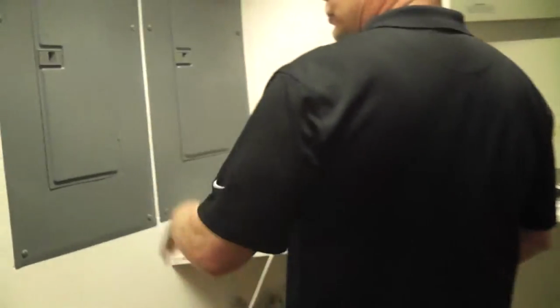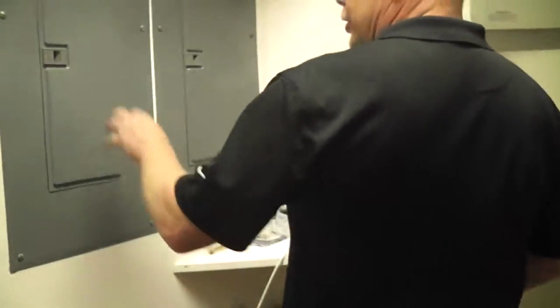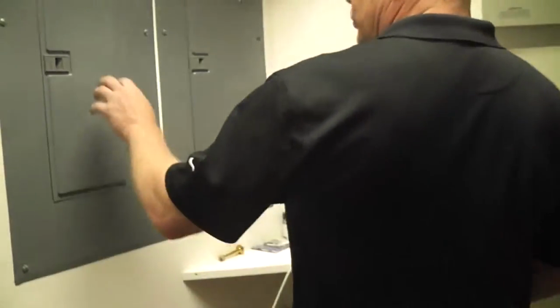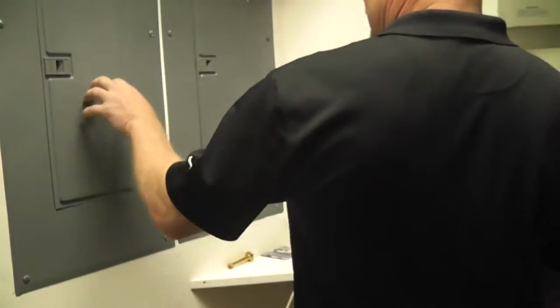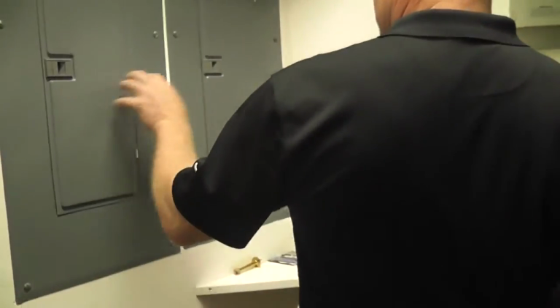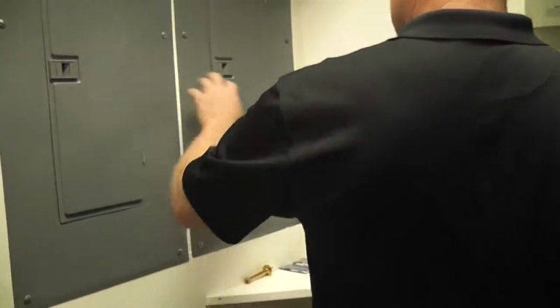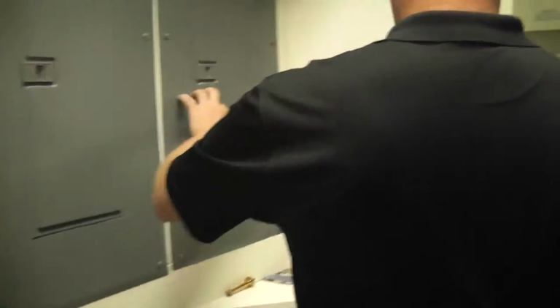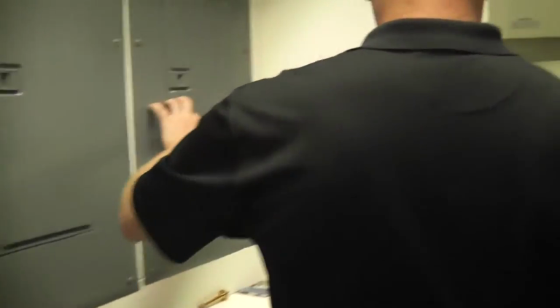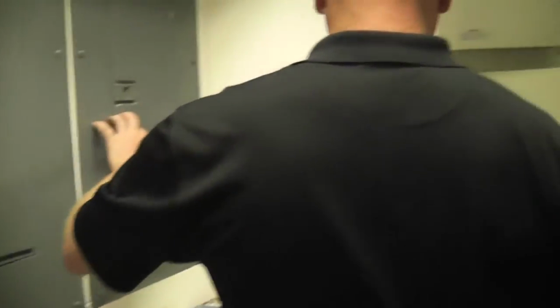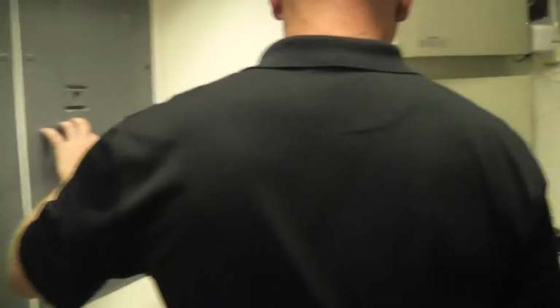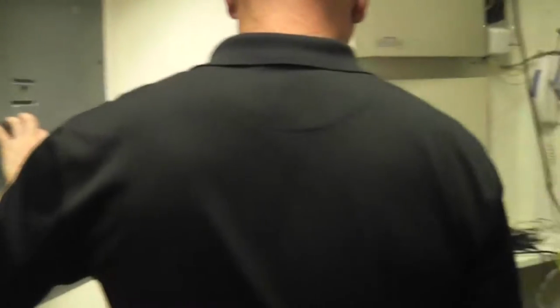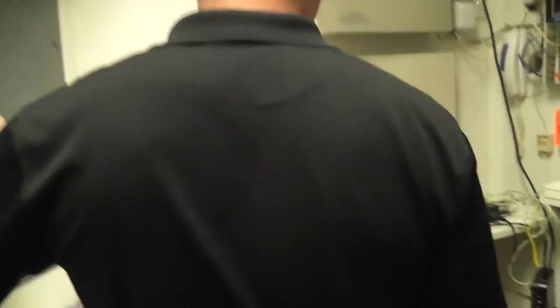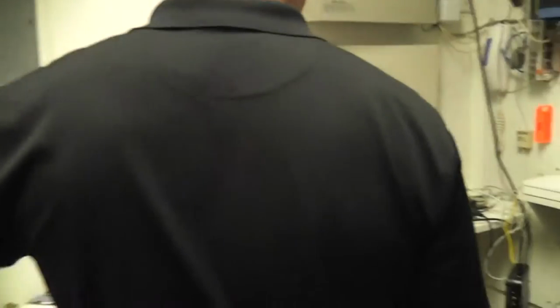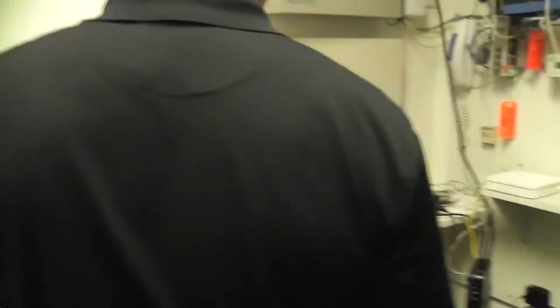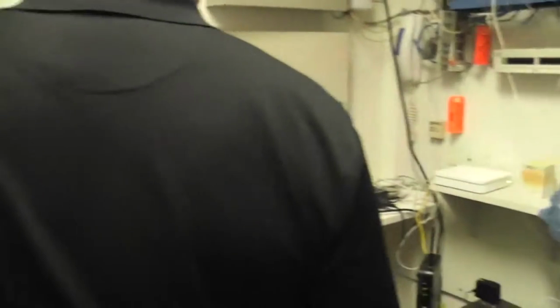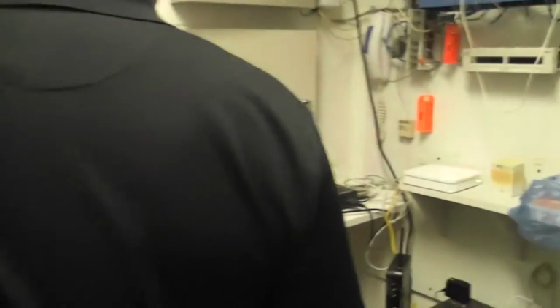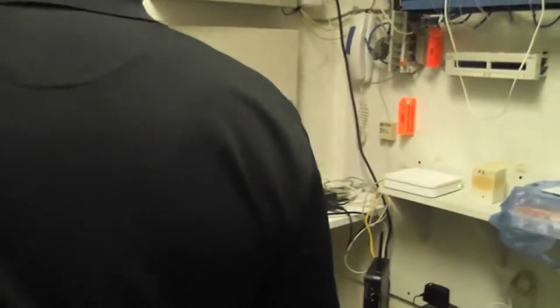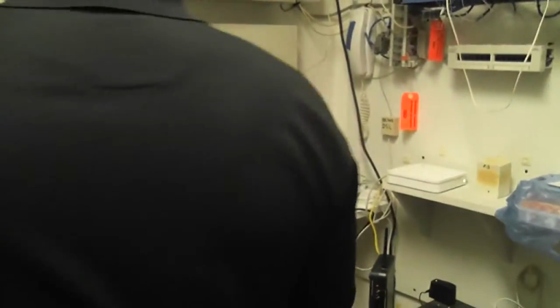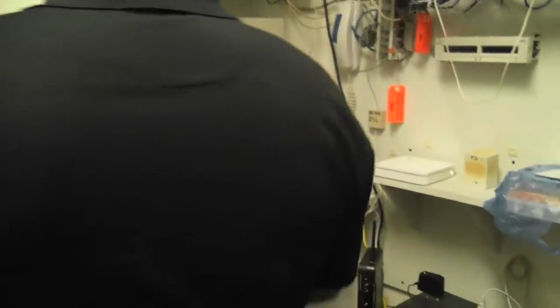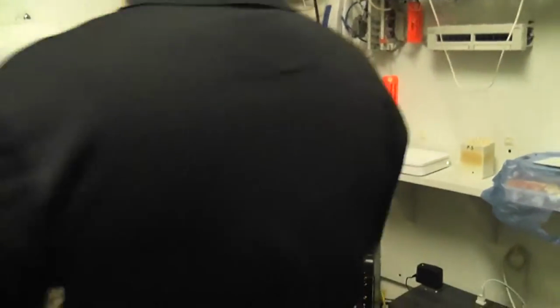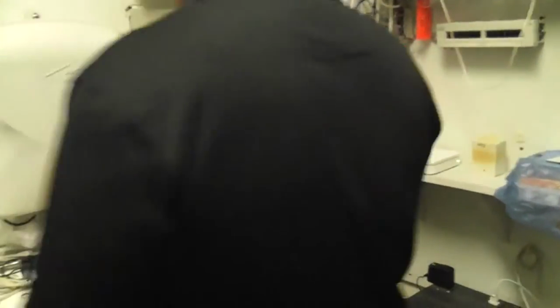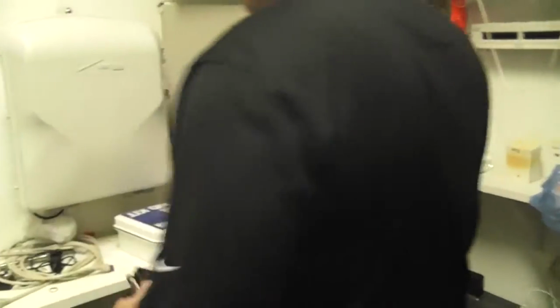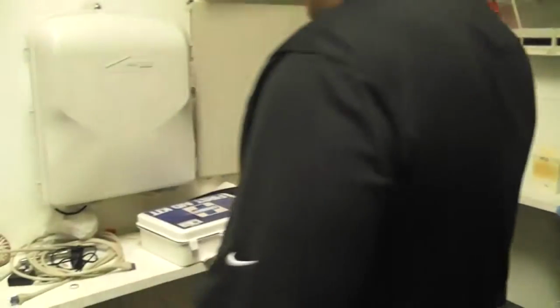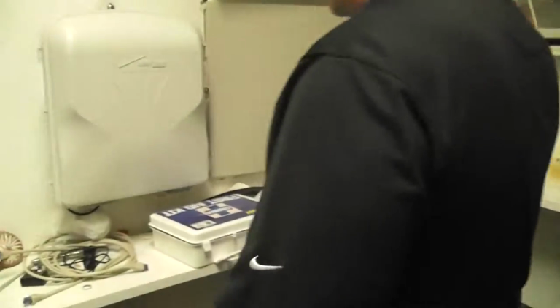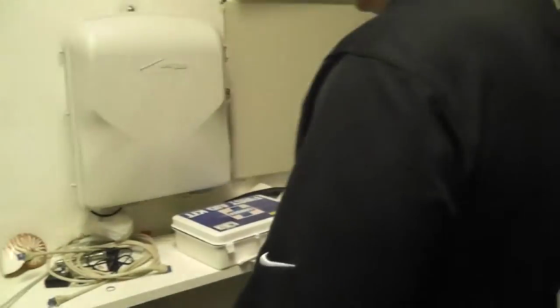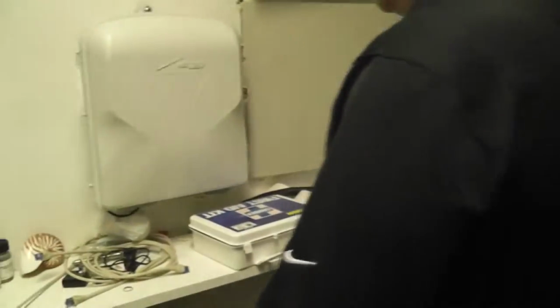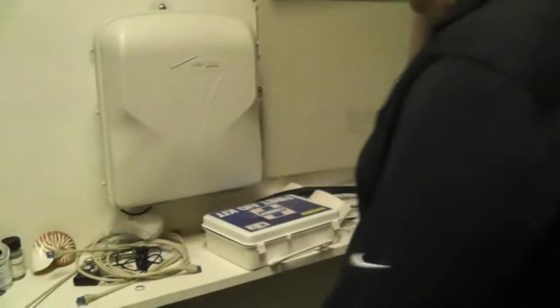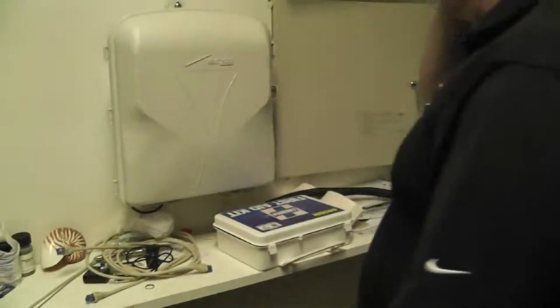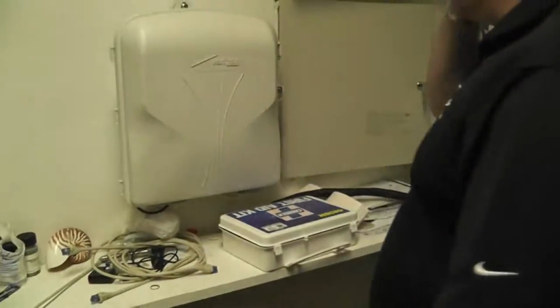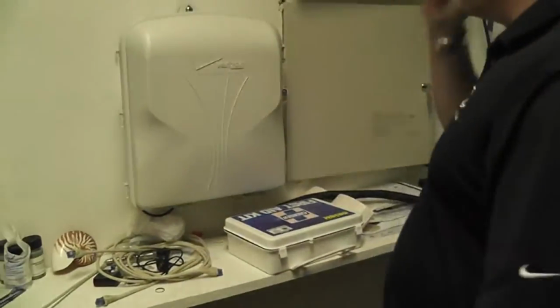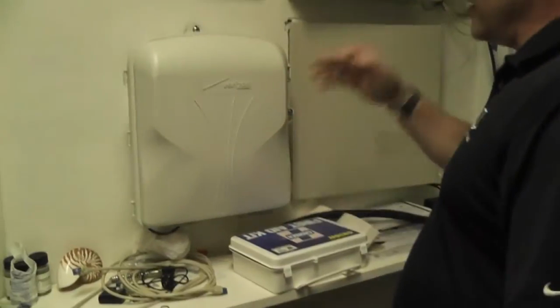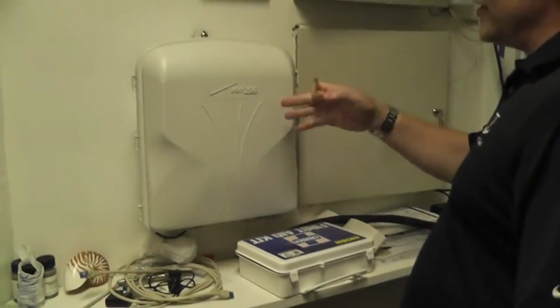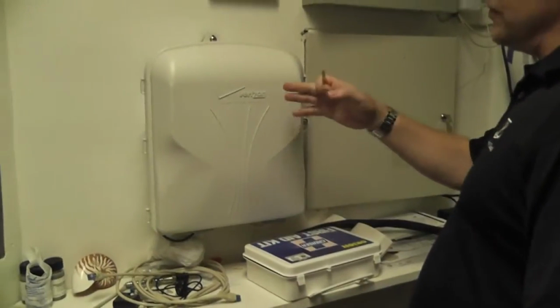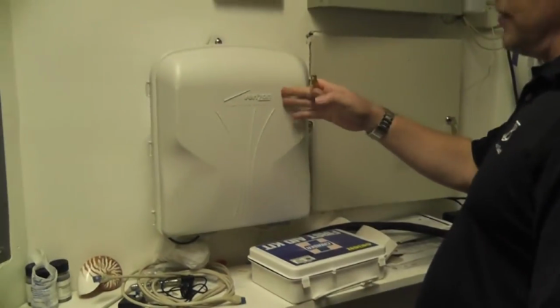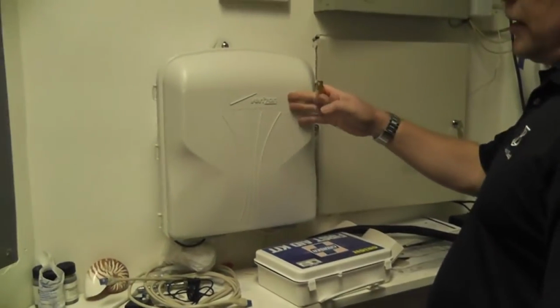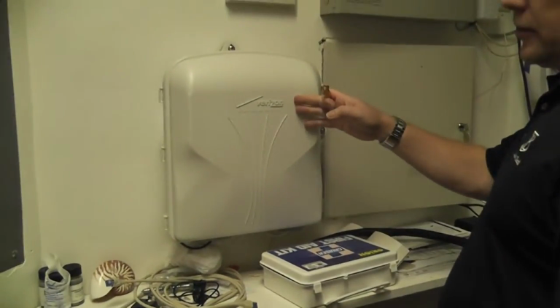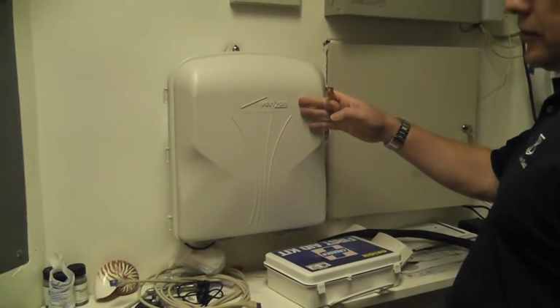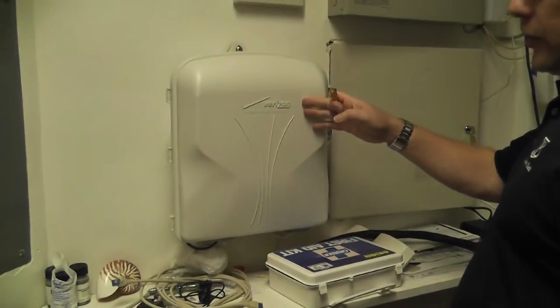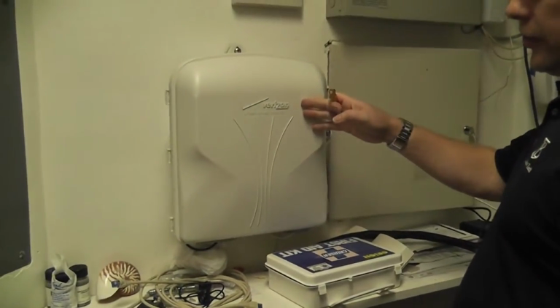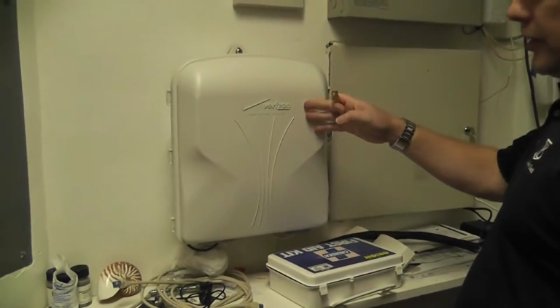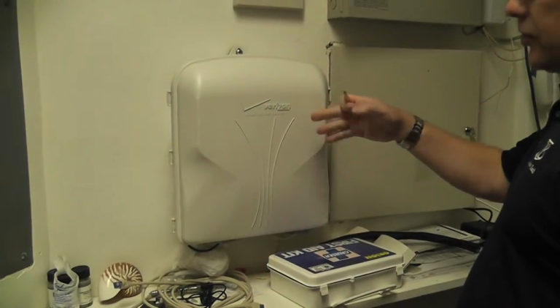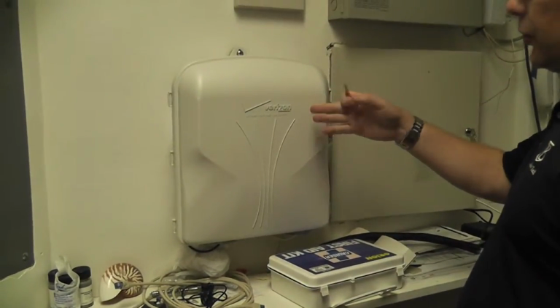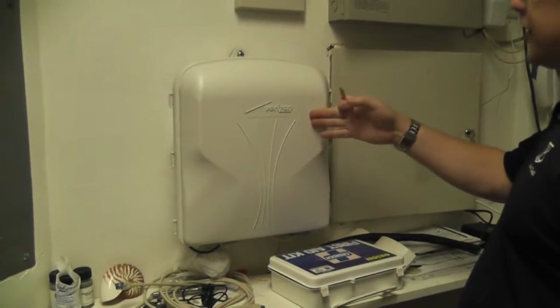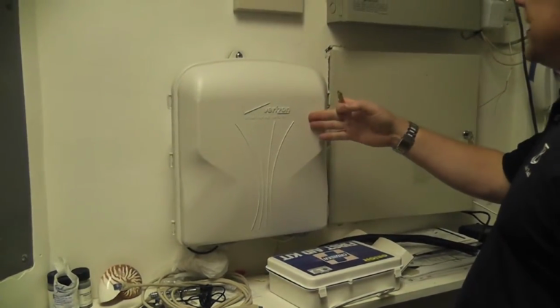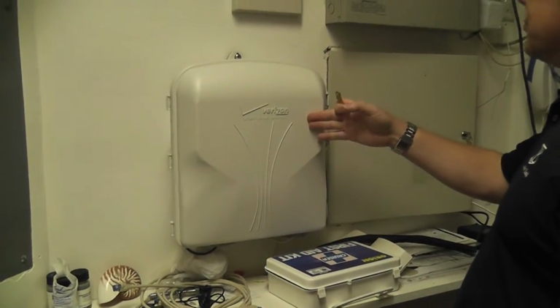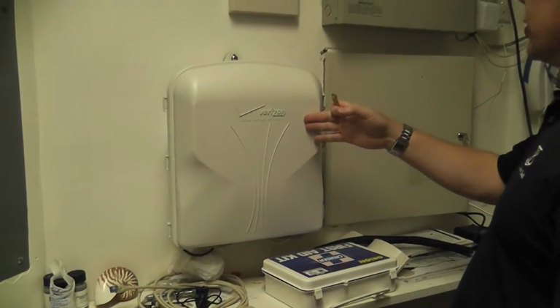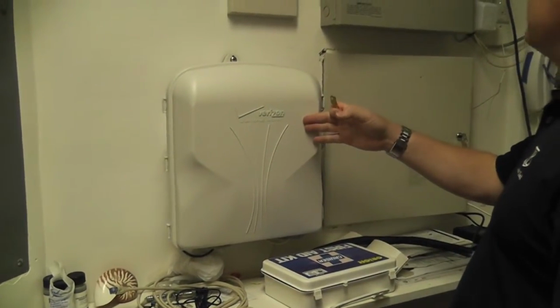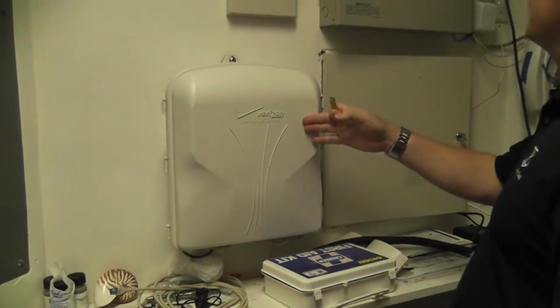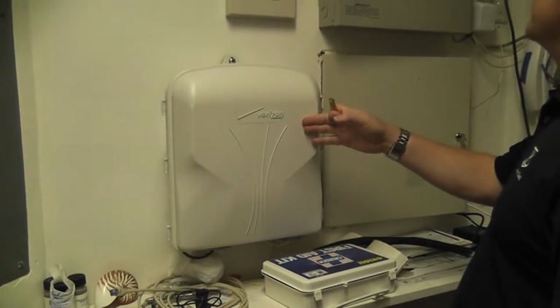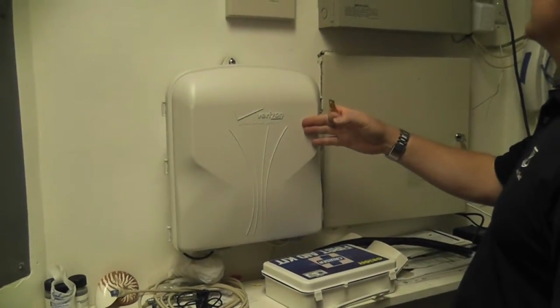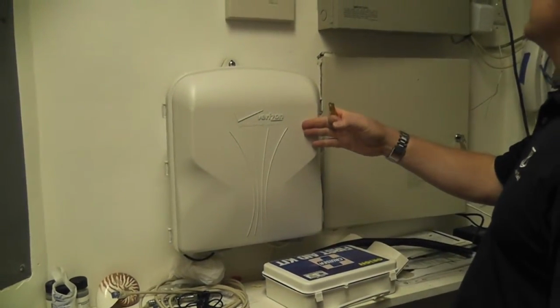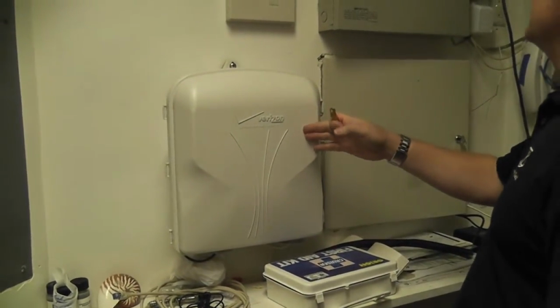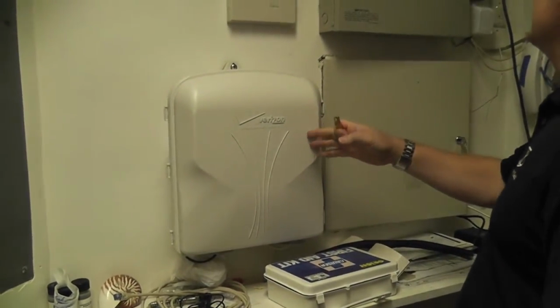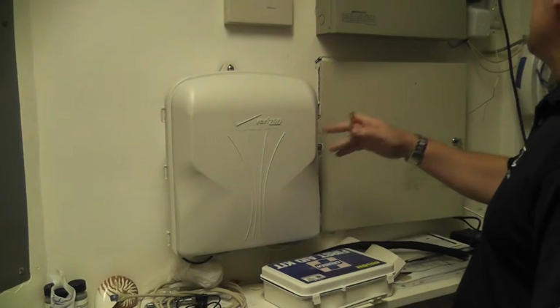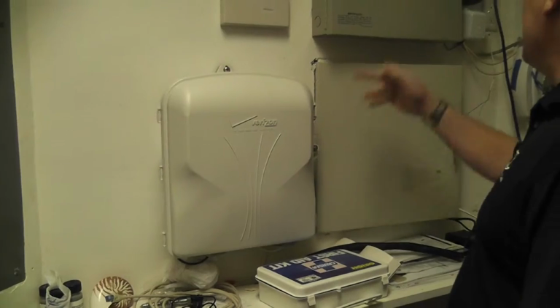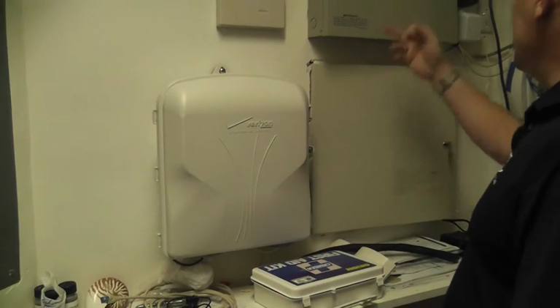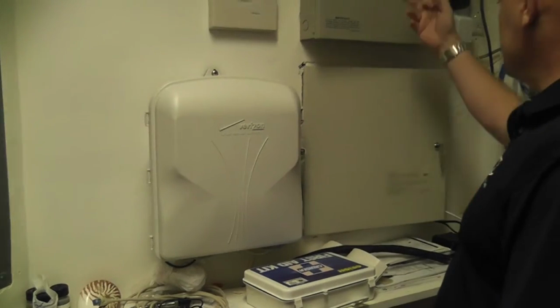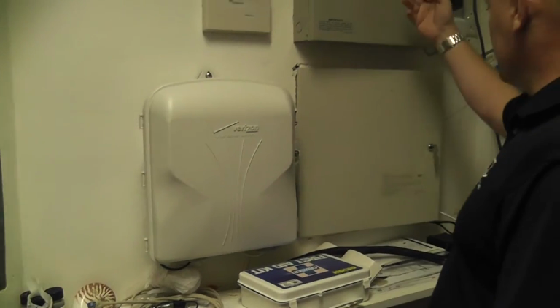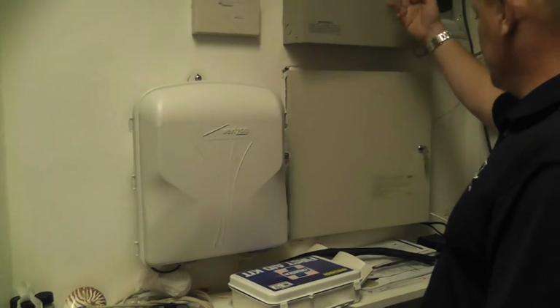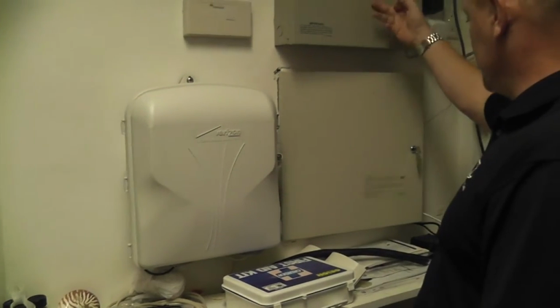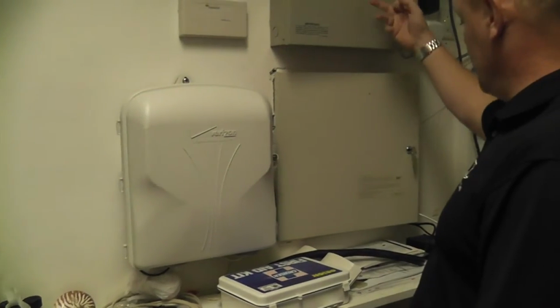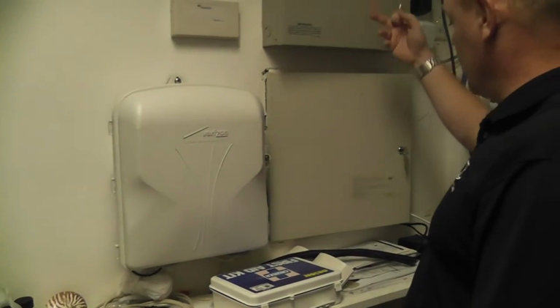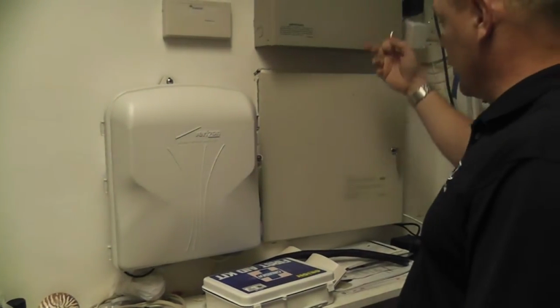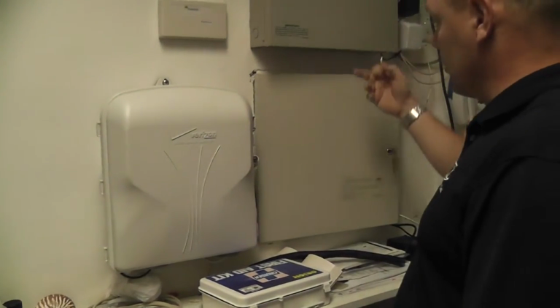Breaker panels — nothing fancy here. This is actually the Verizon box, called a DMARC point, and these are for the alarm.